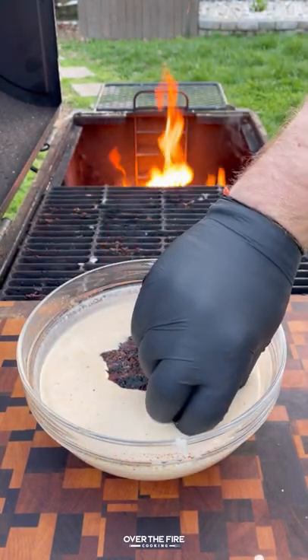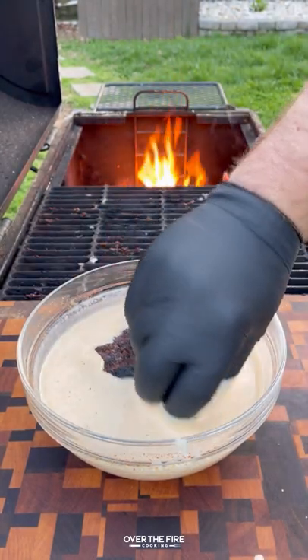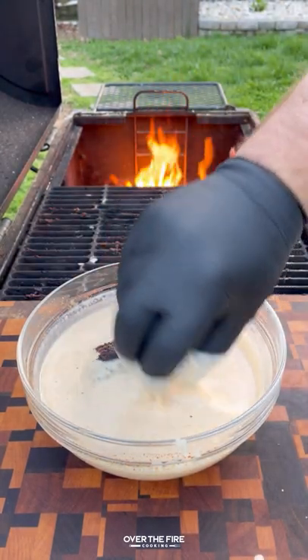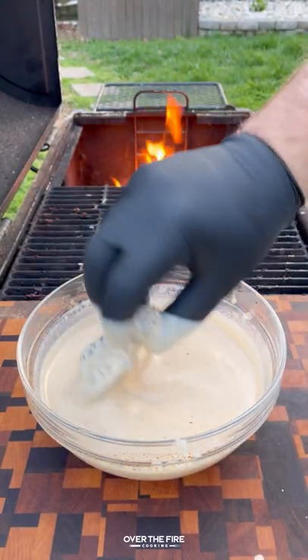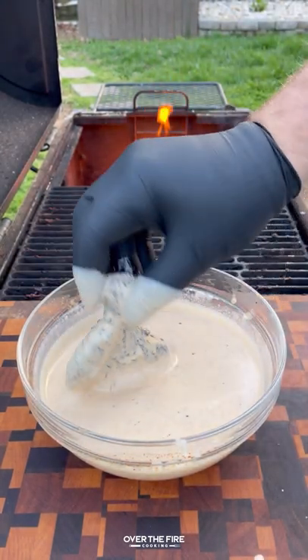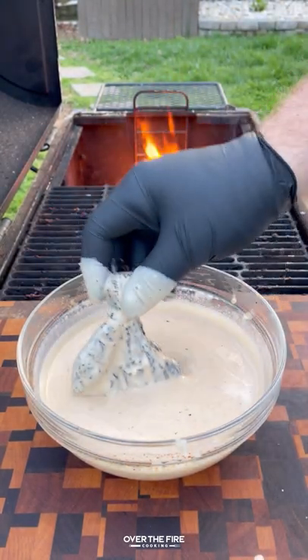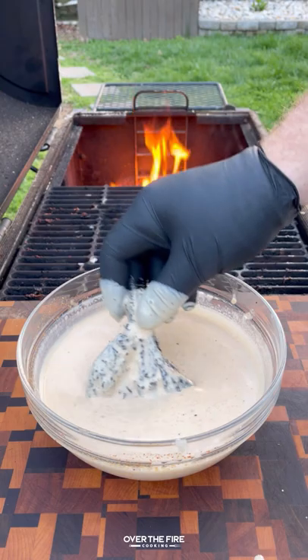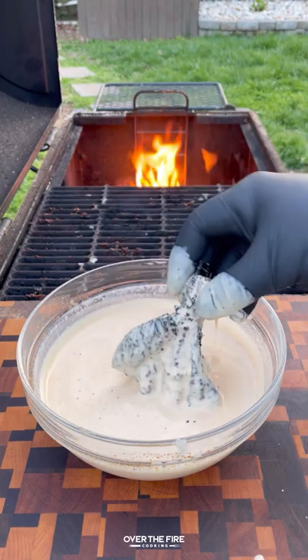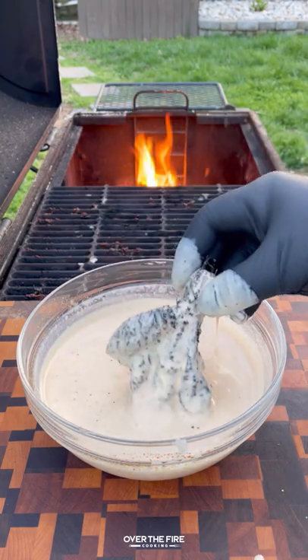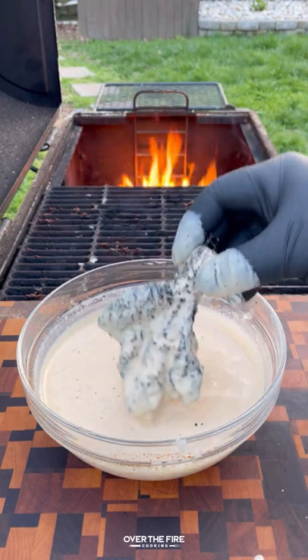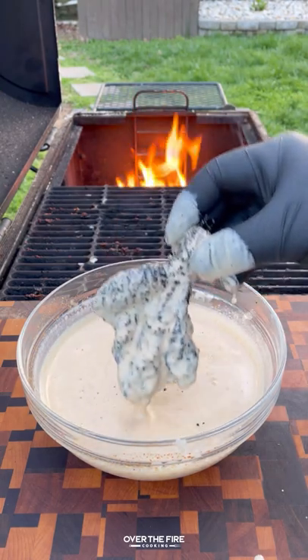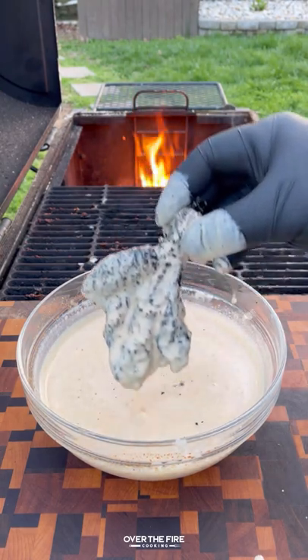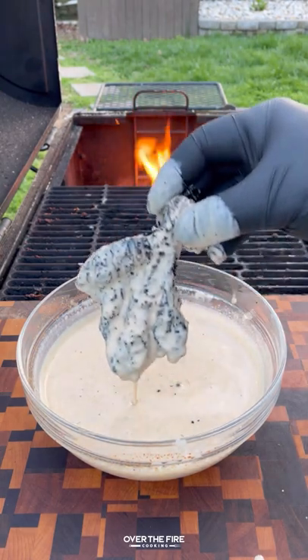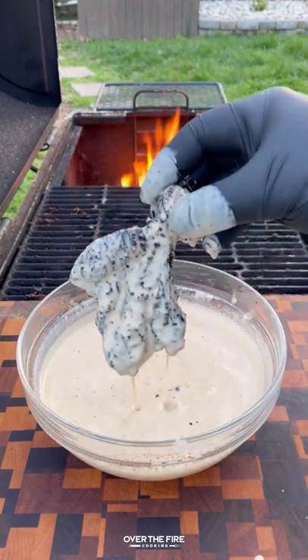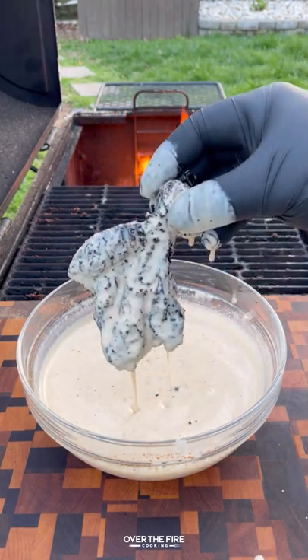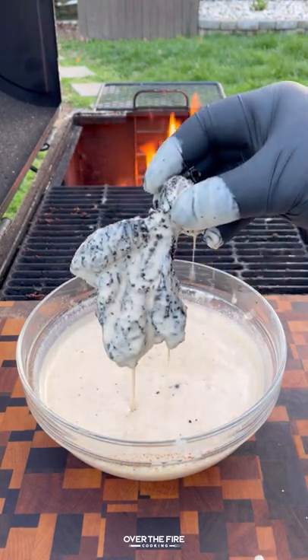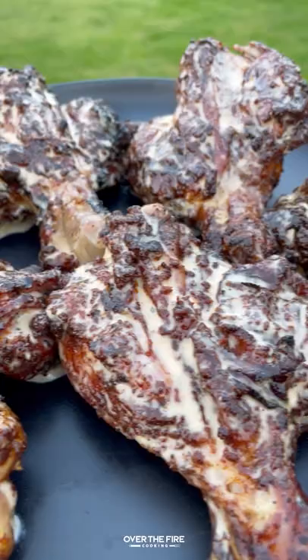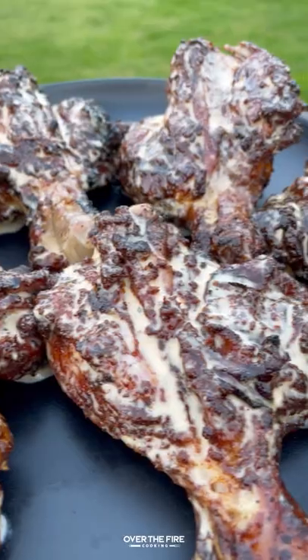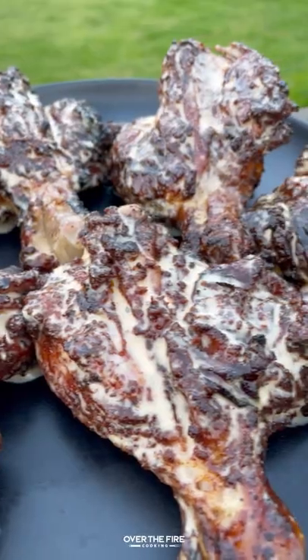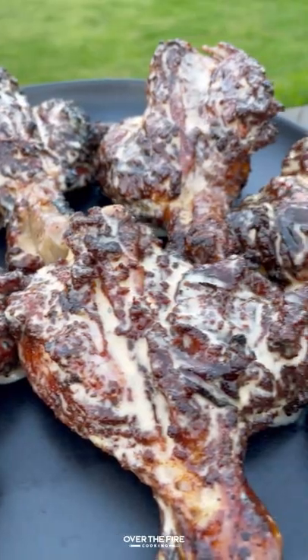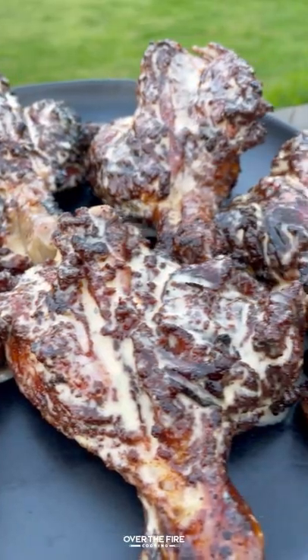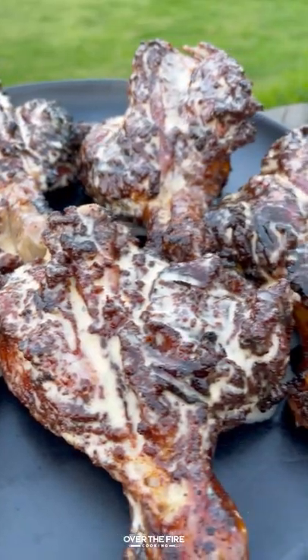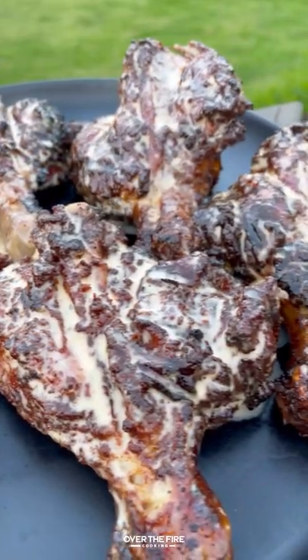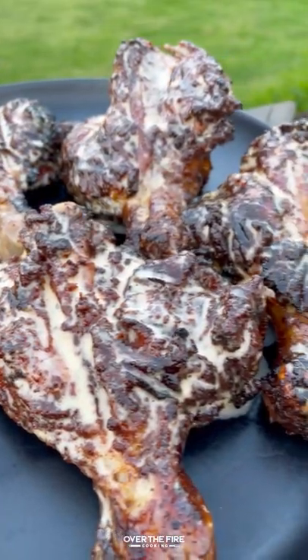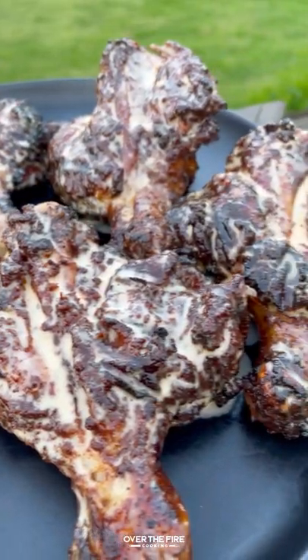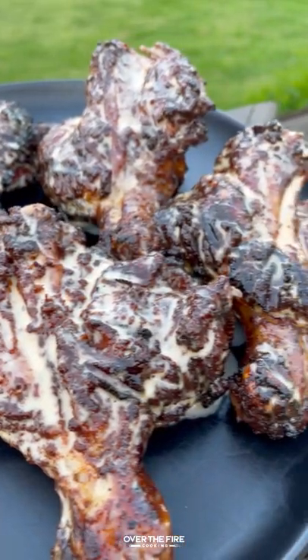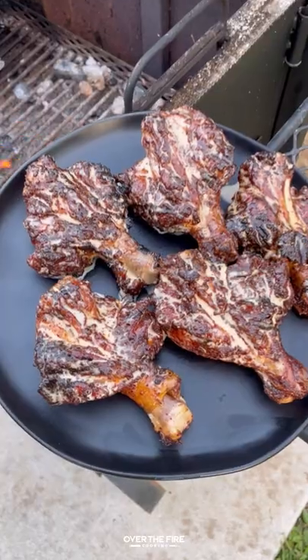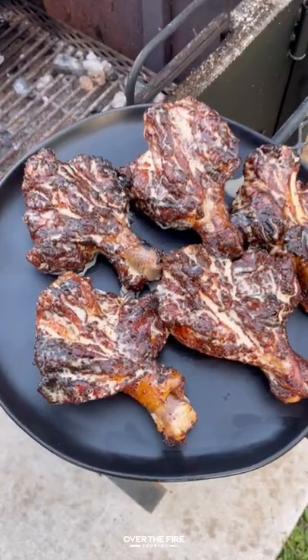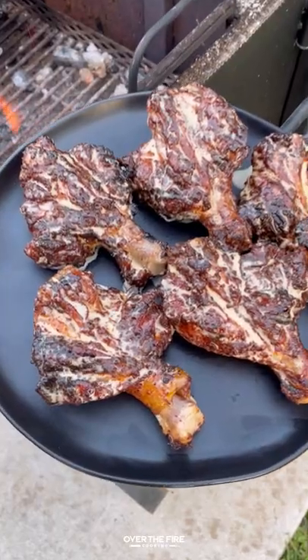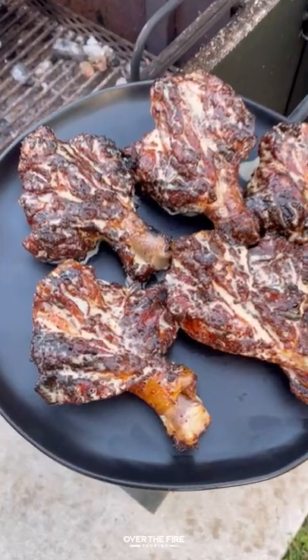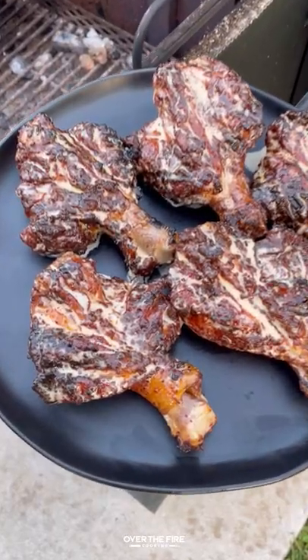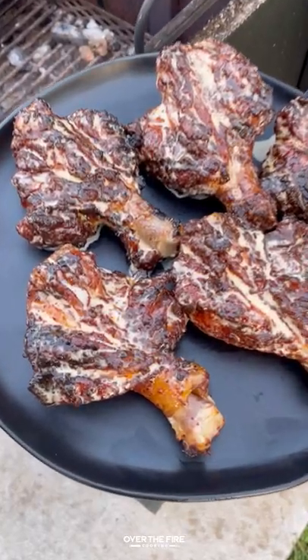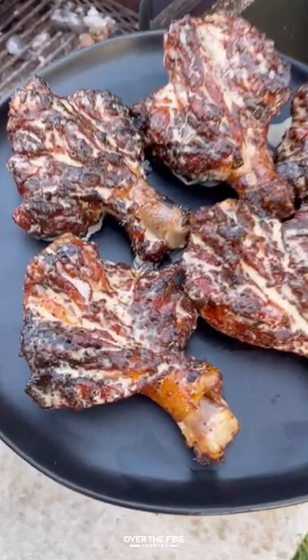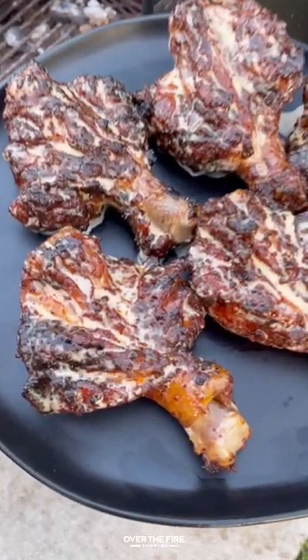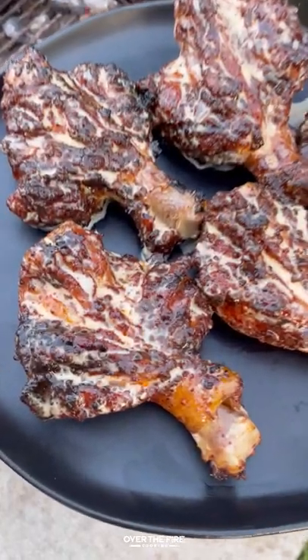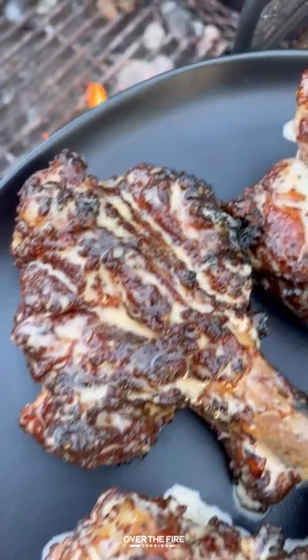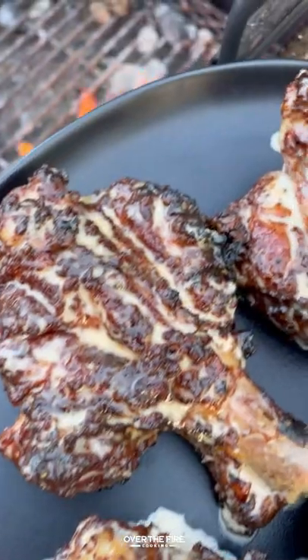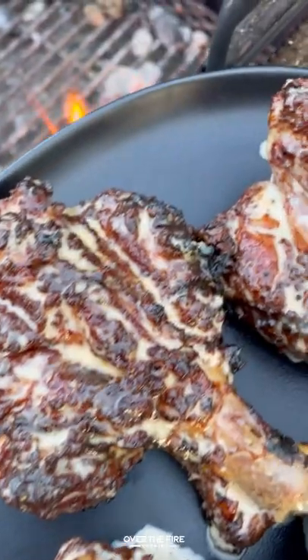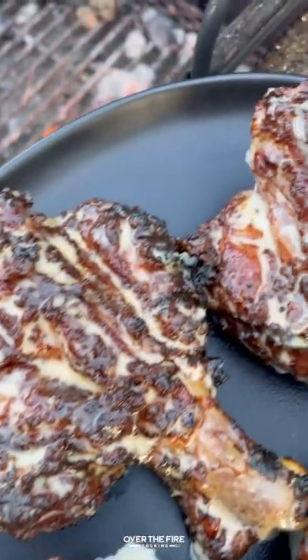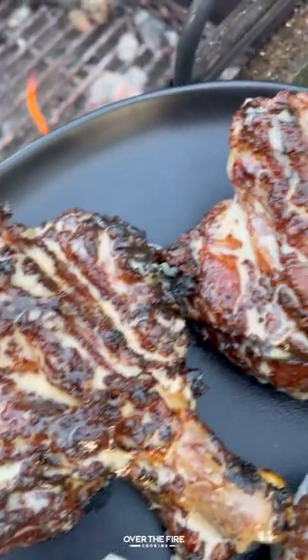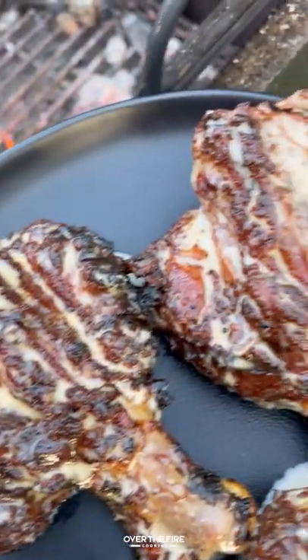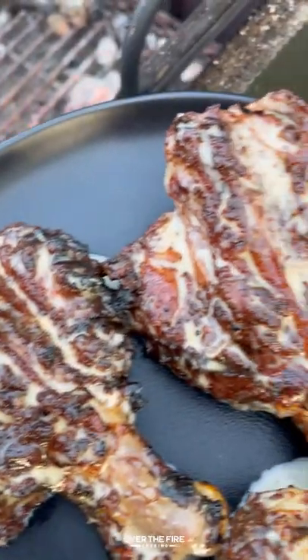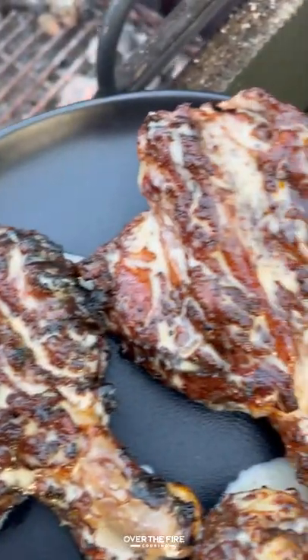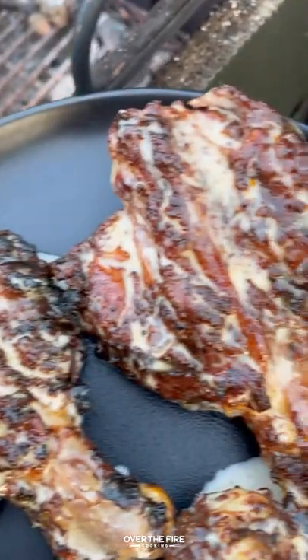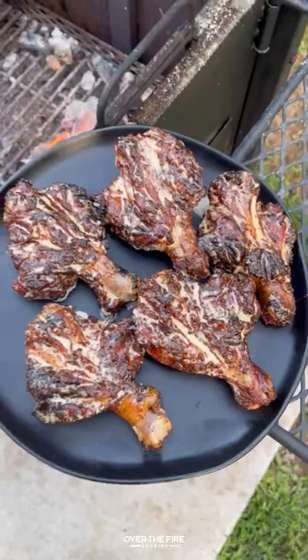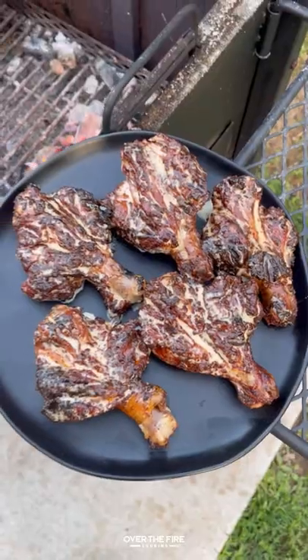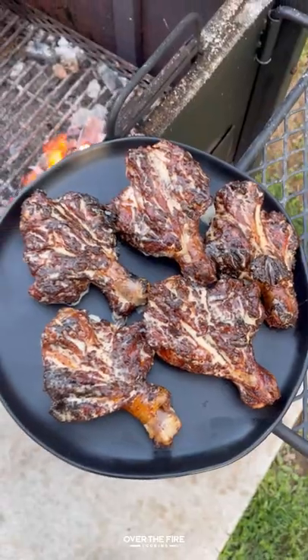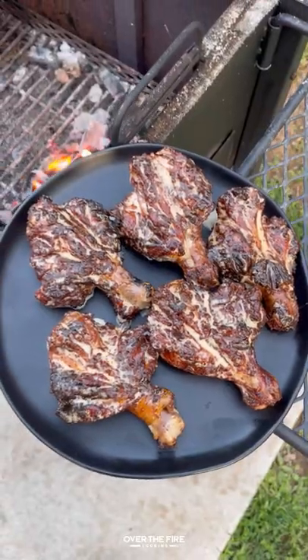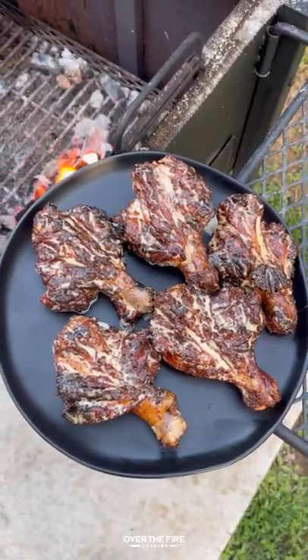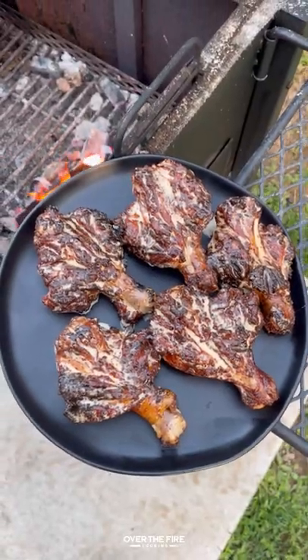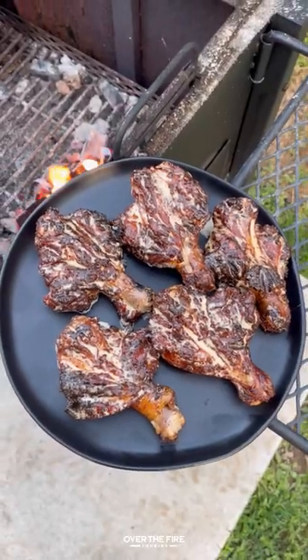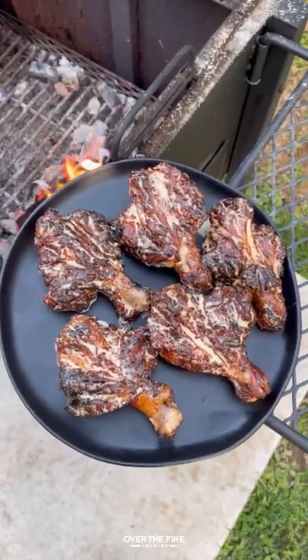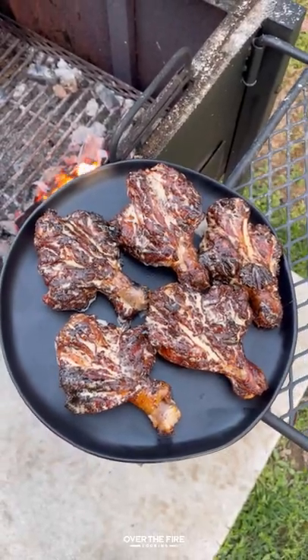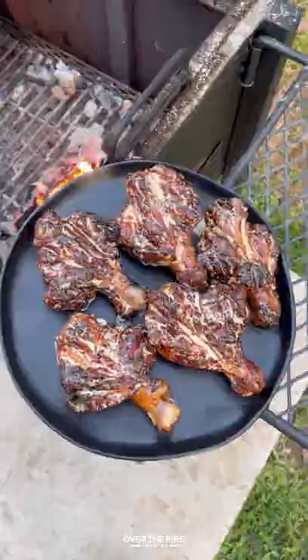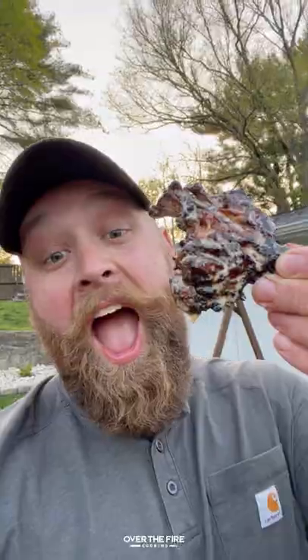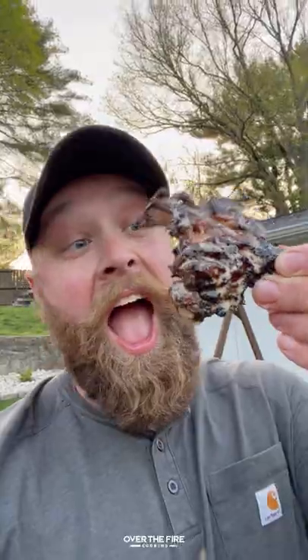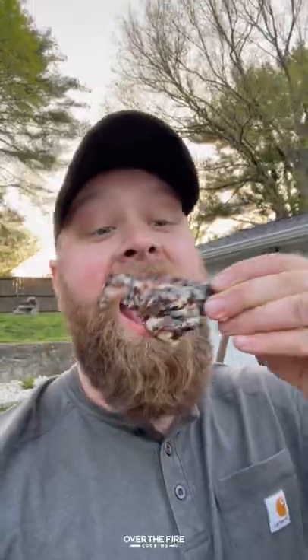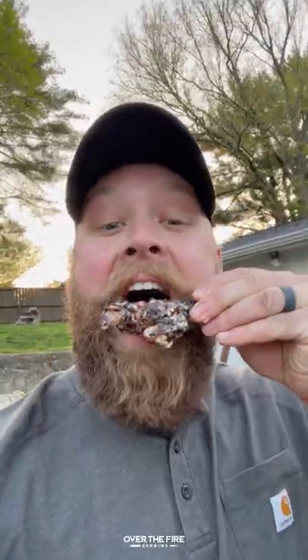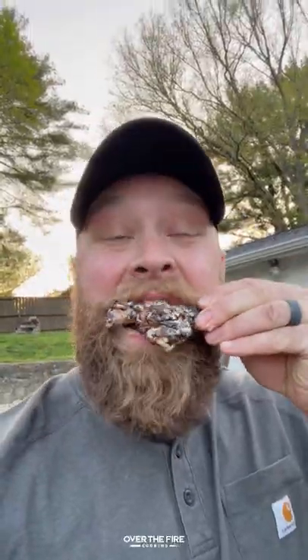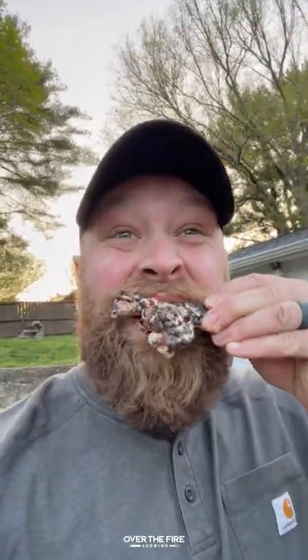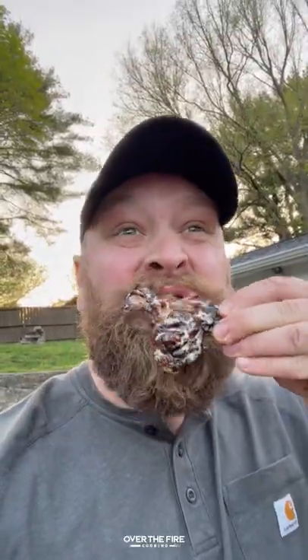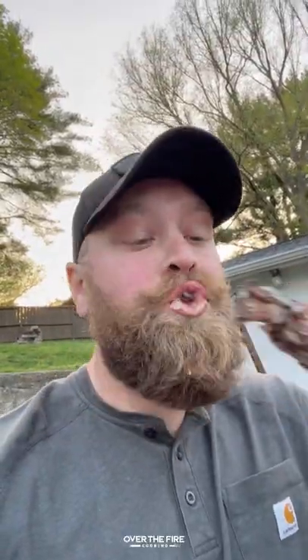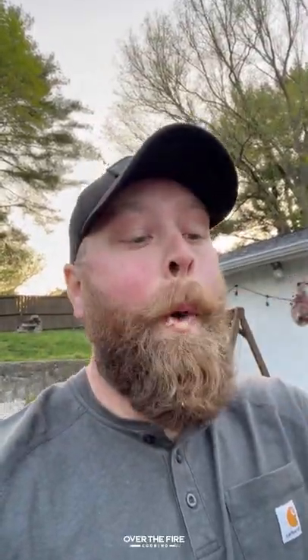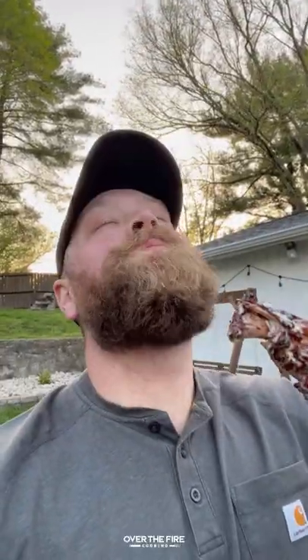These were so freaking delicious. You can find this whole recipe at overthefırecooking.com or the link below. Cheers.